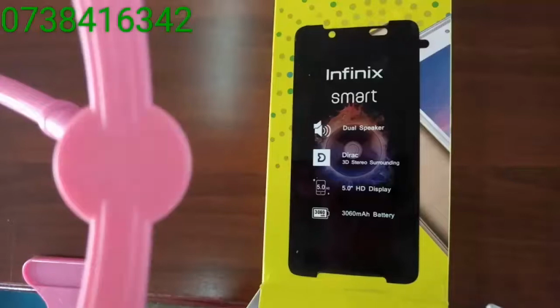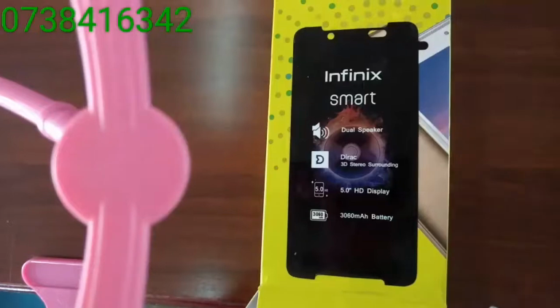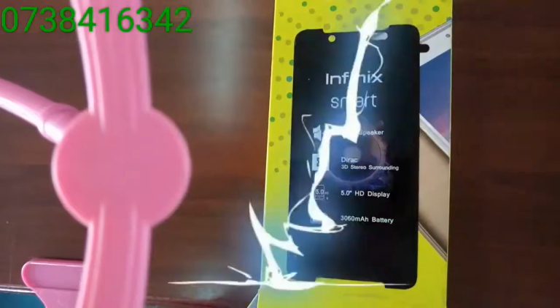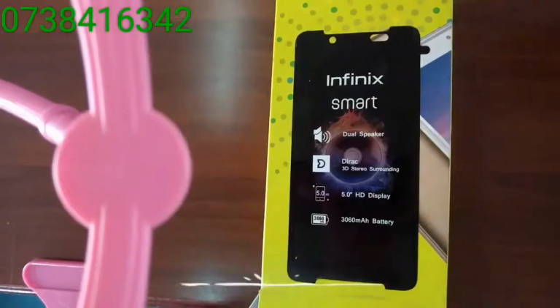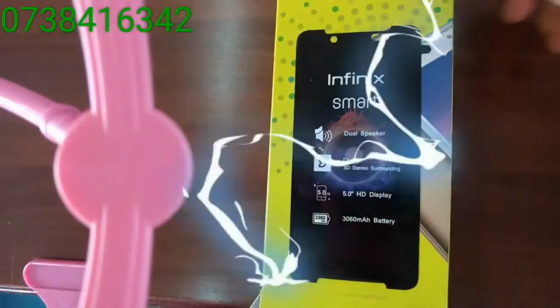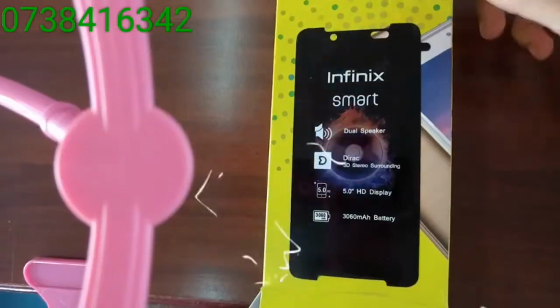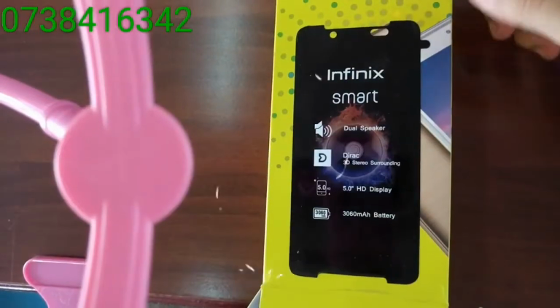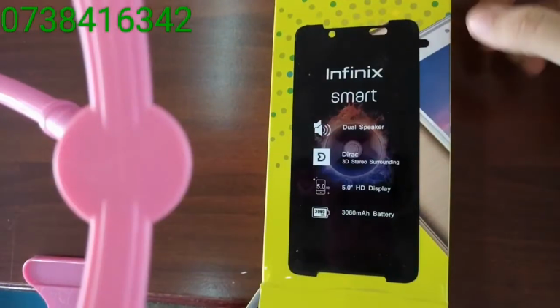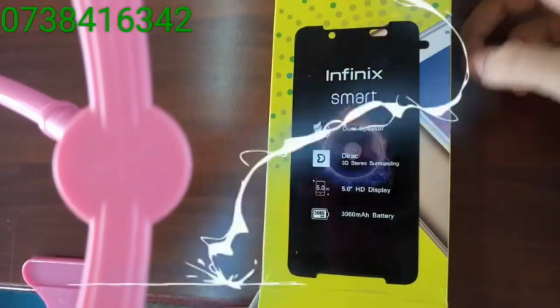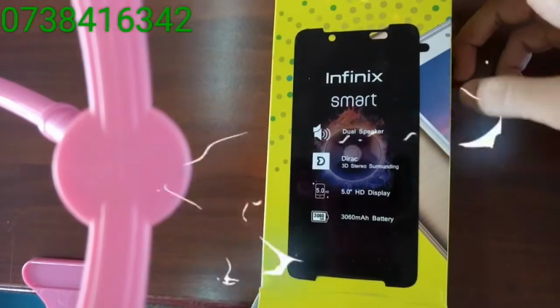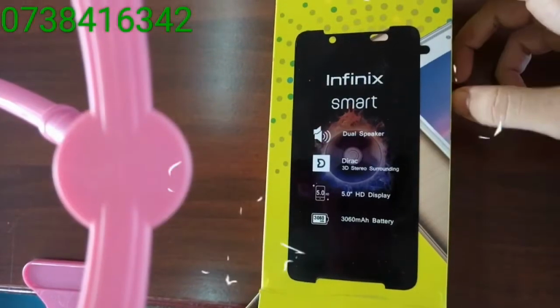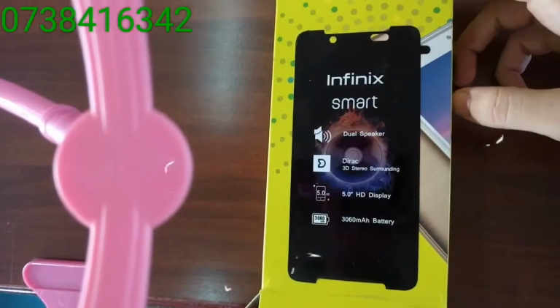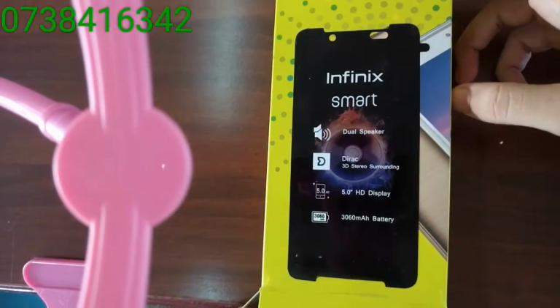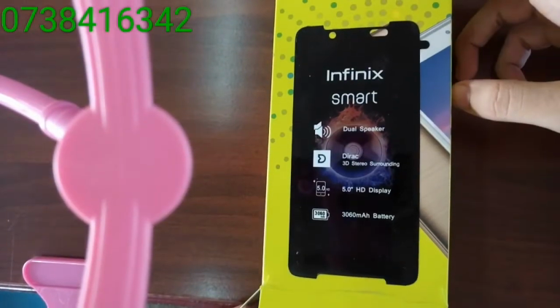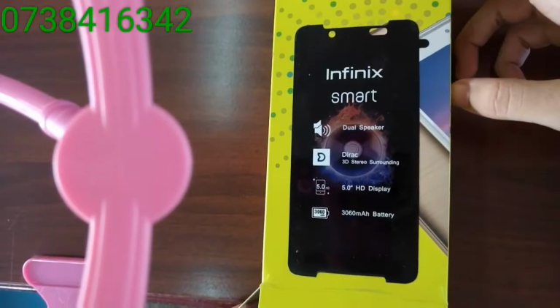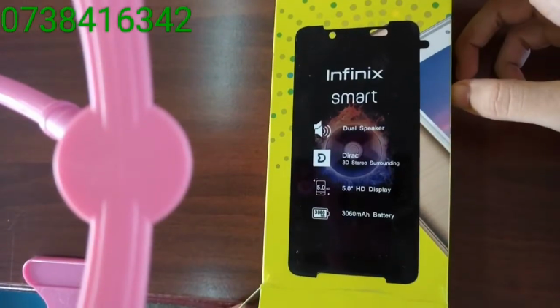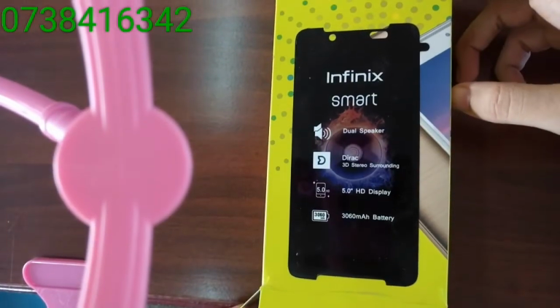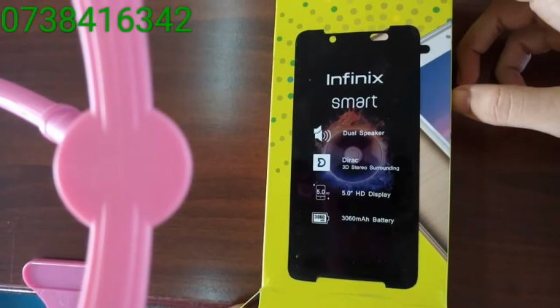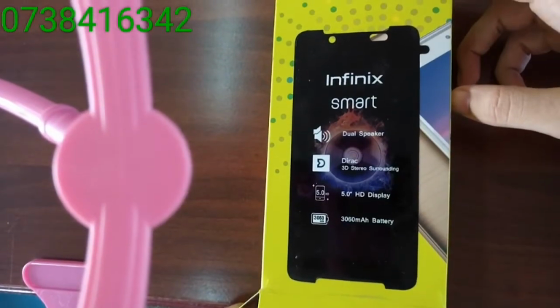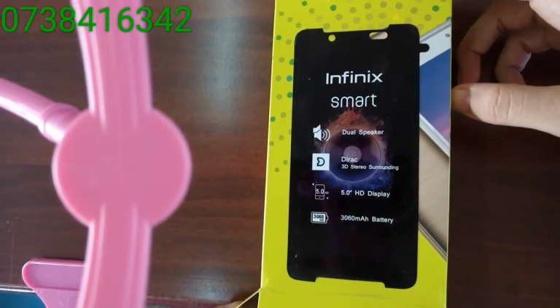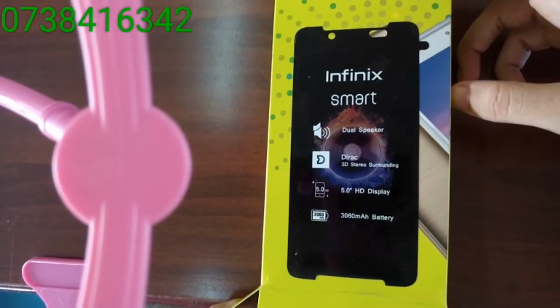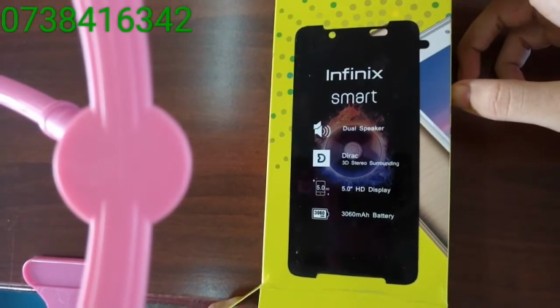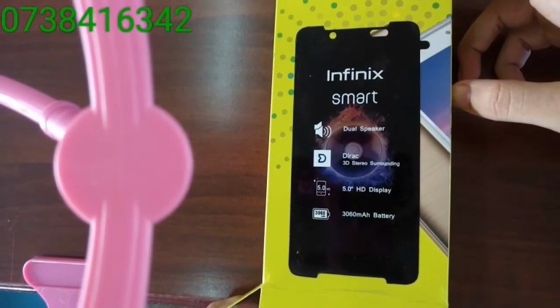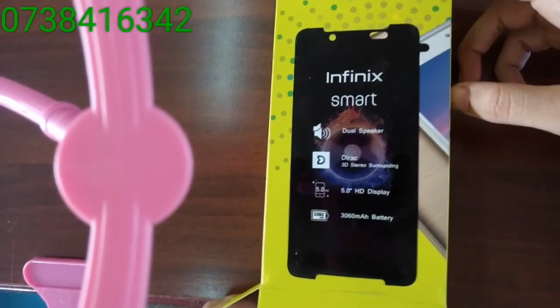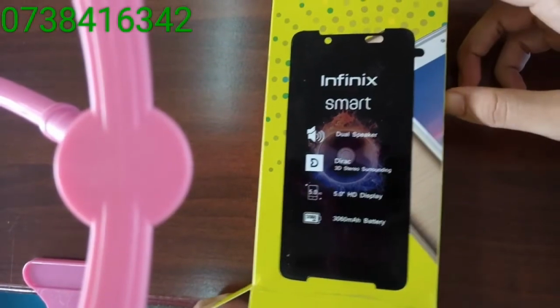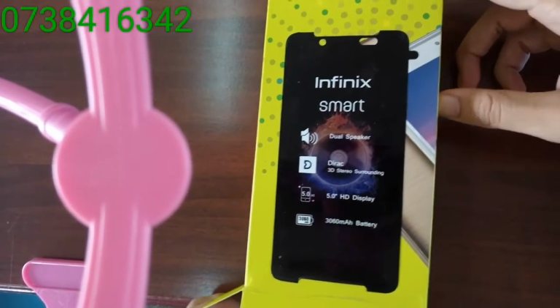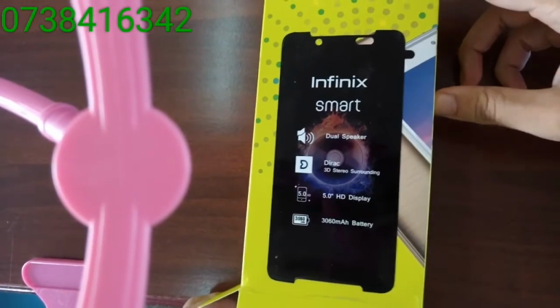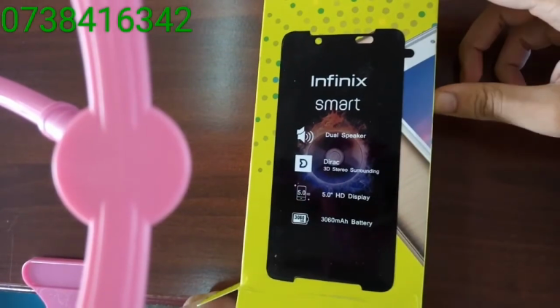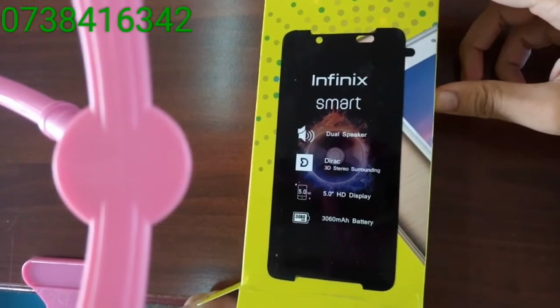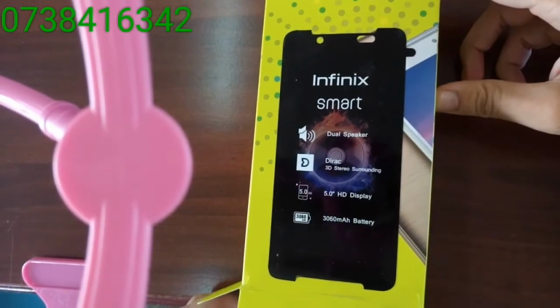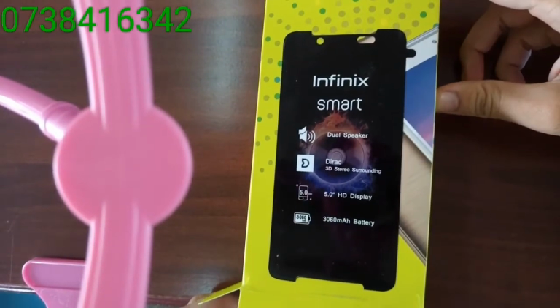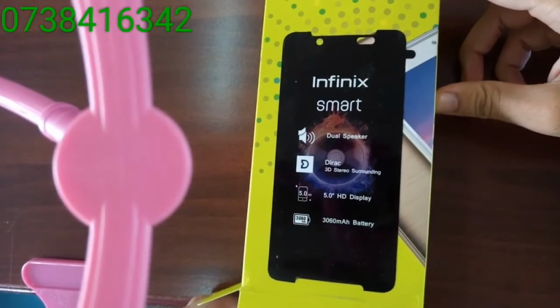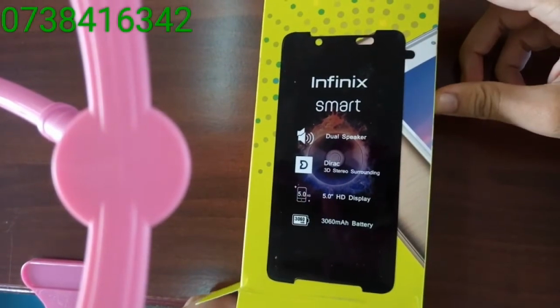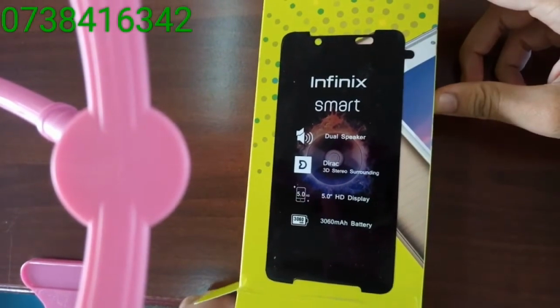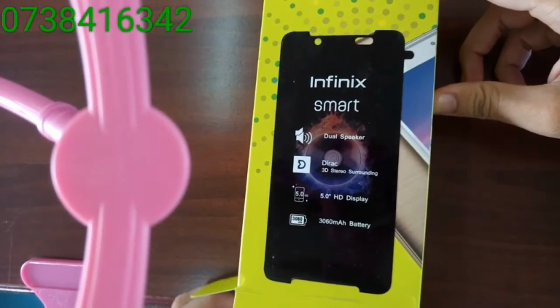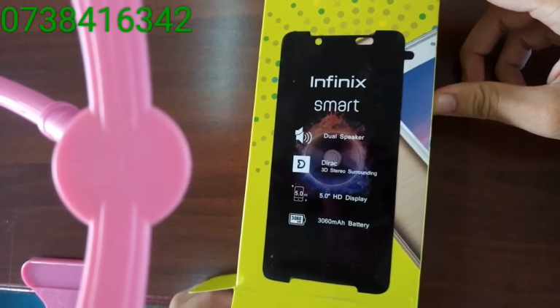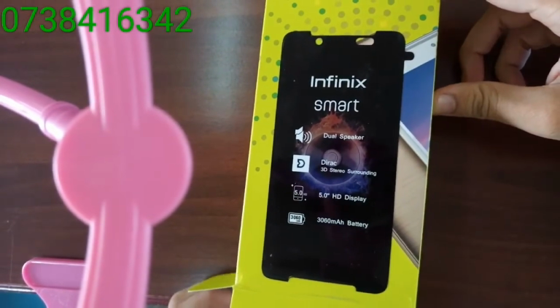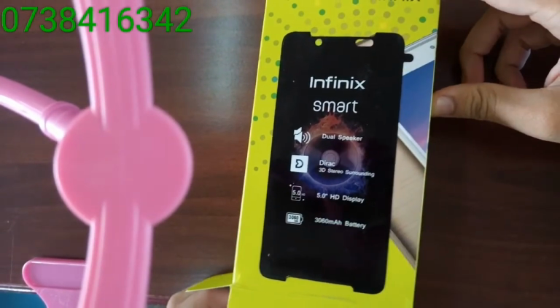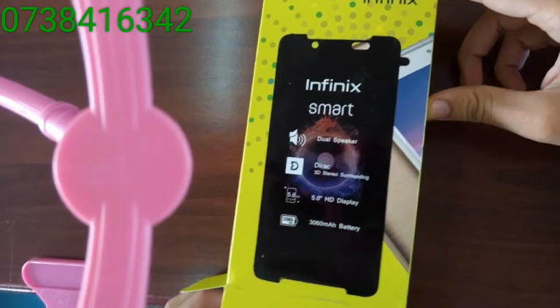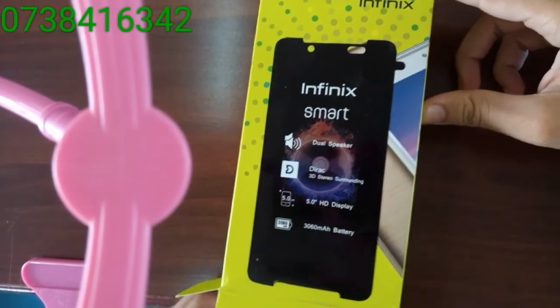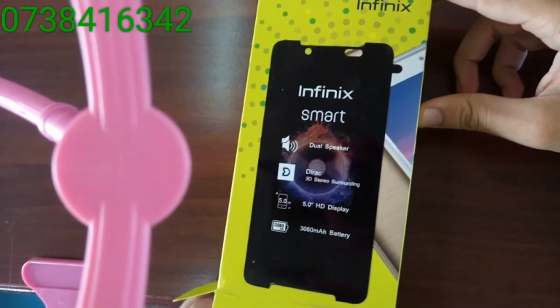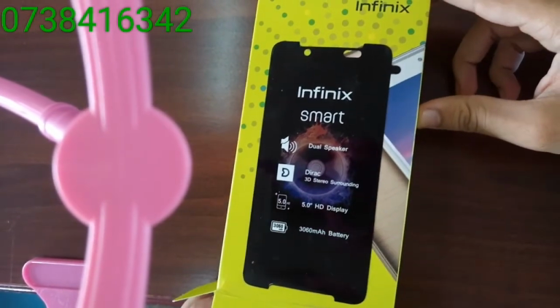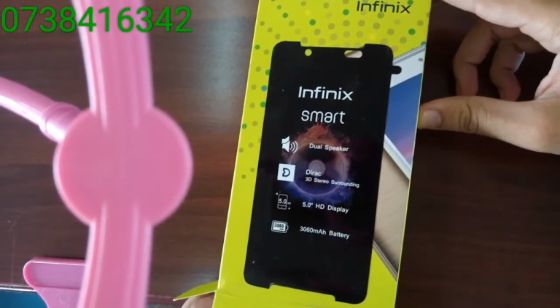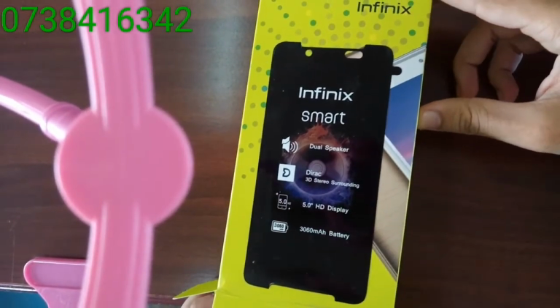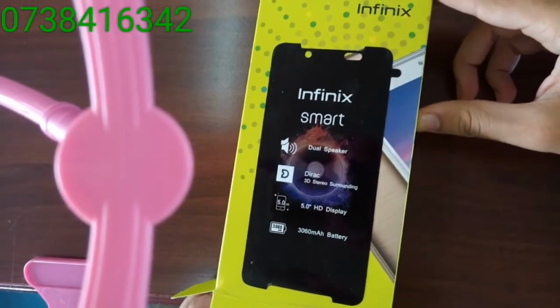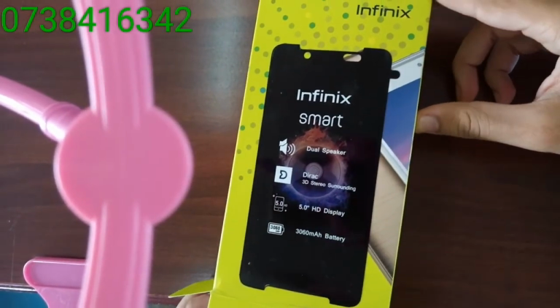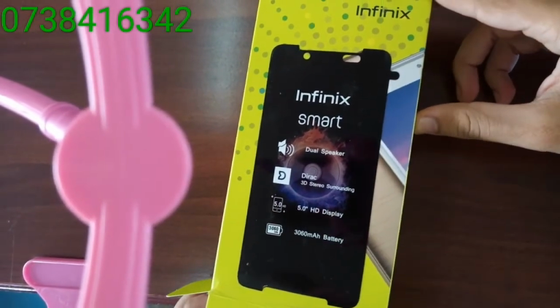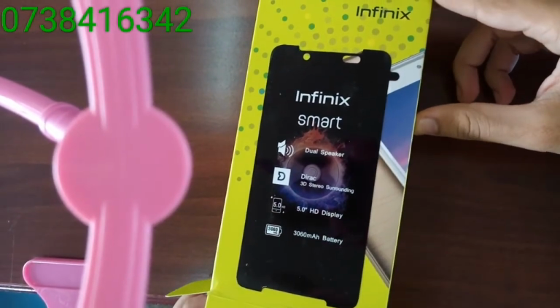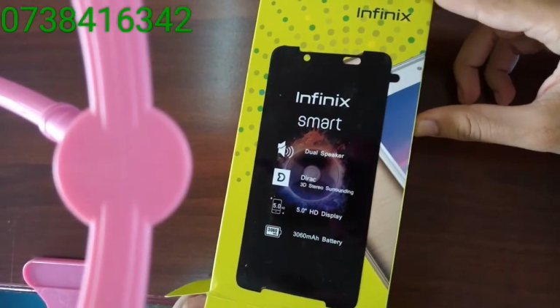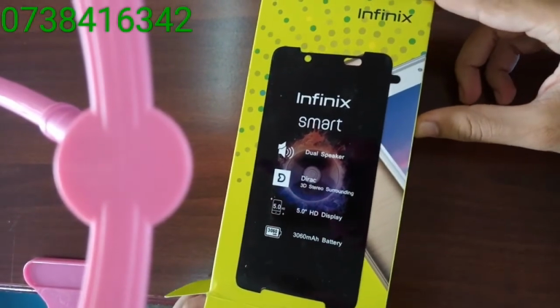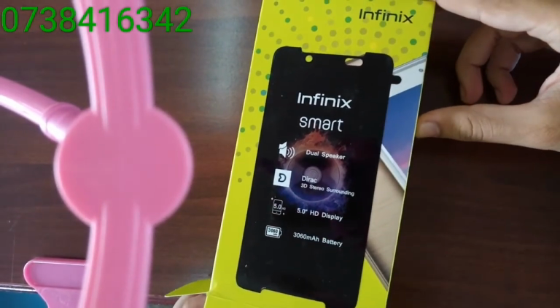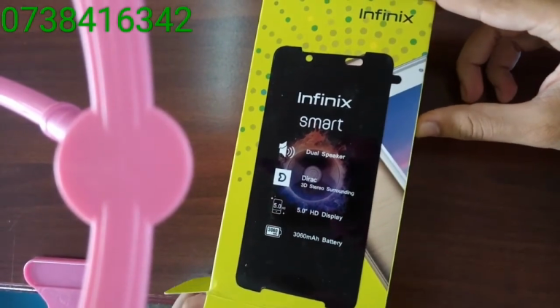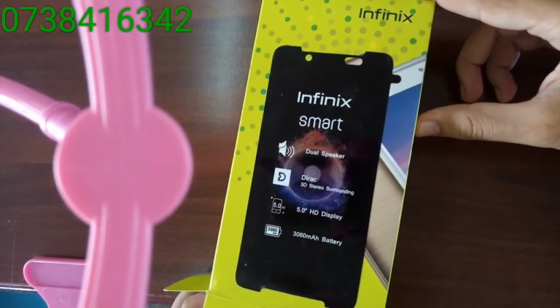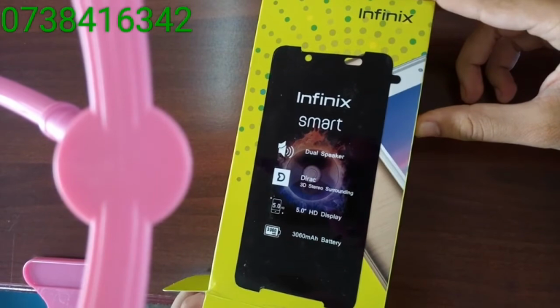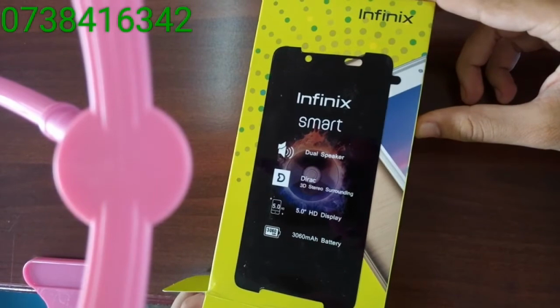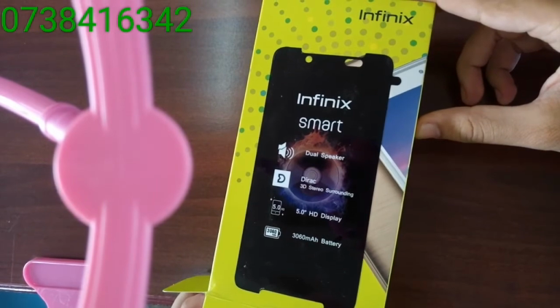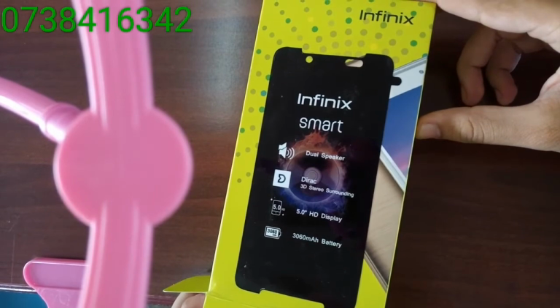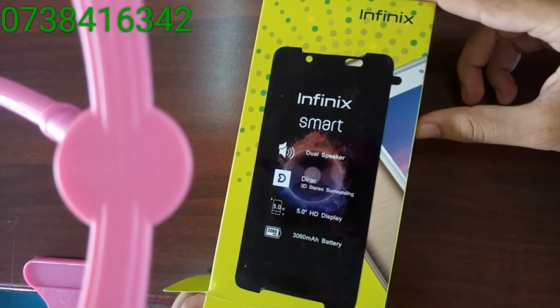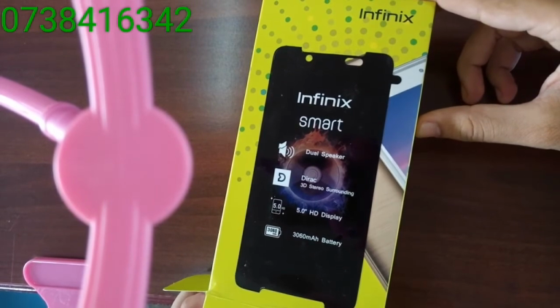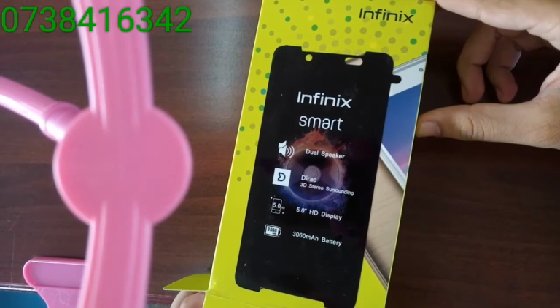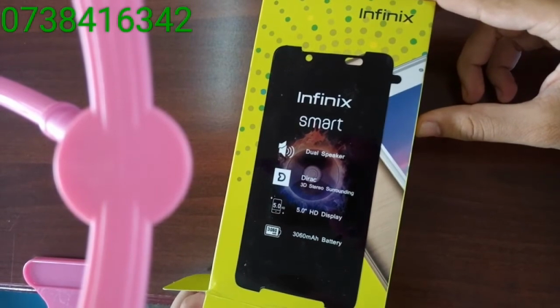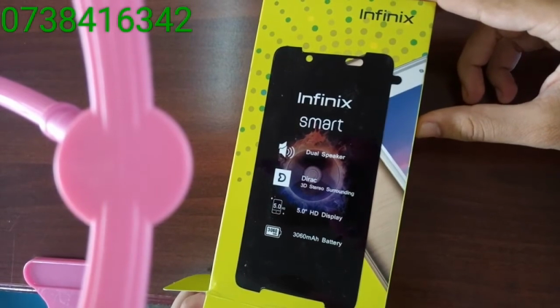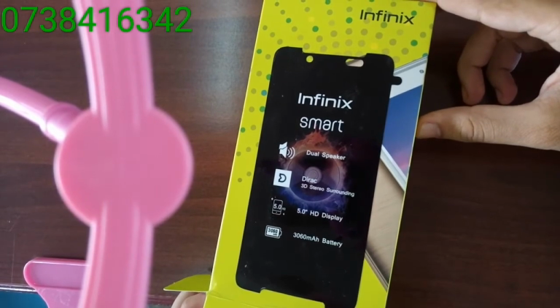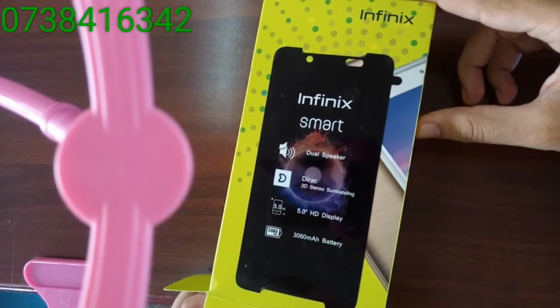Hi guys, today we'll look at the review of the Infinix smartphone, the new version X5010.